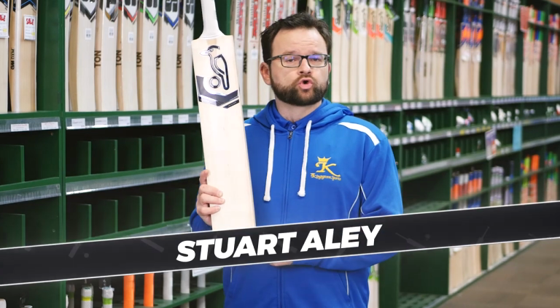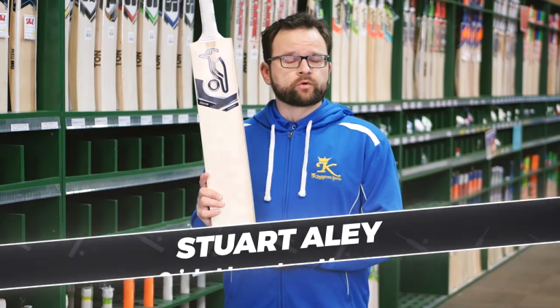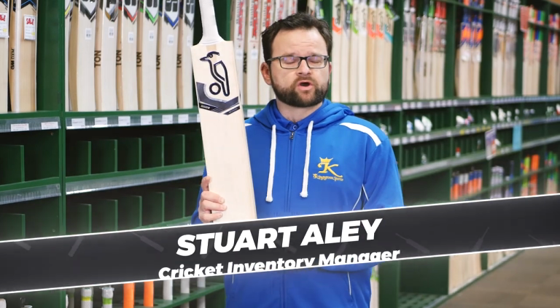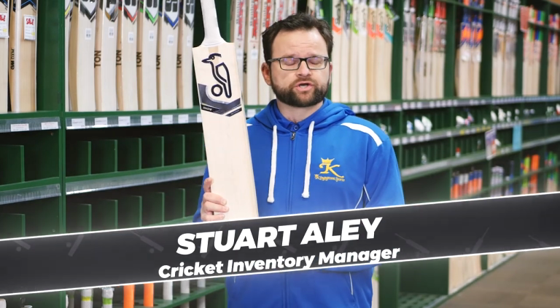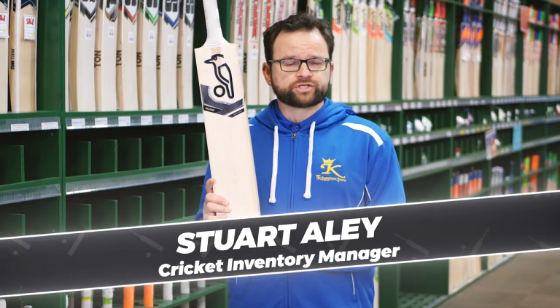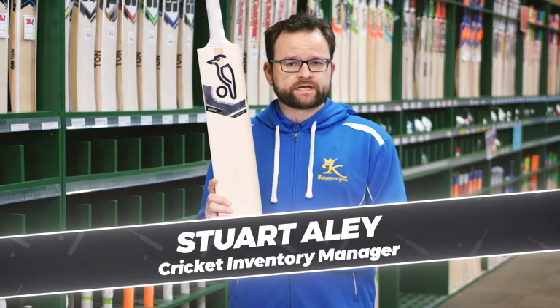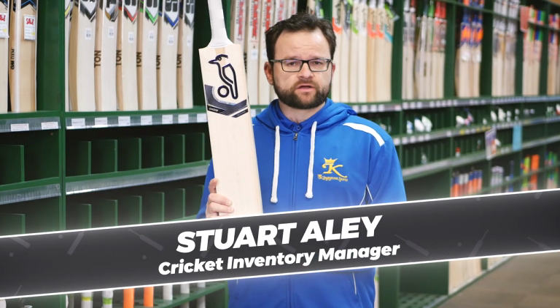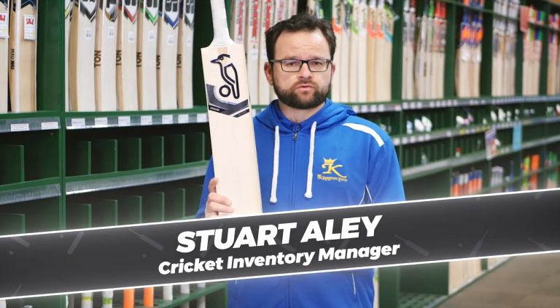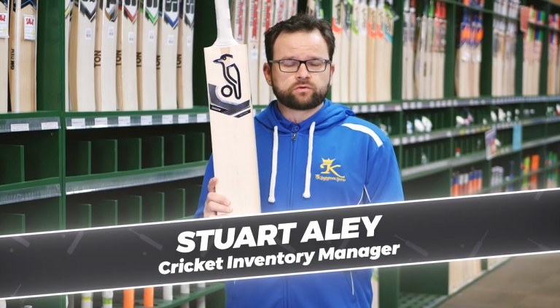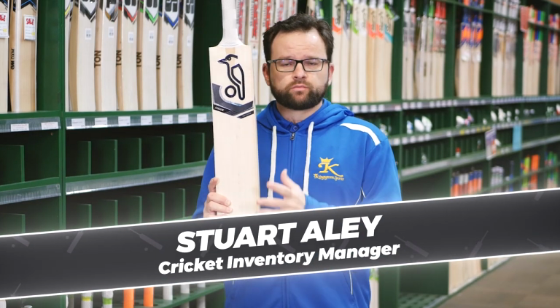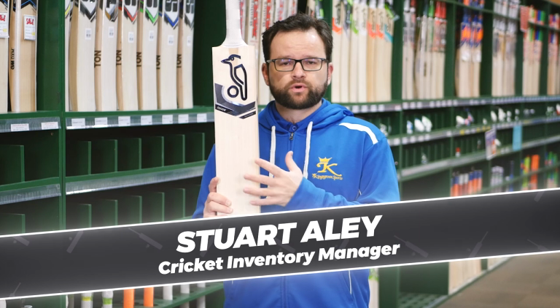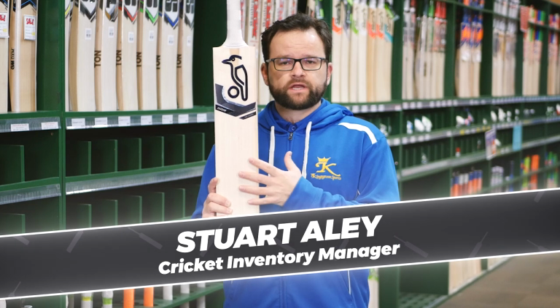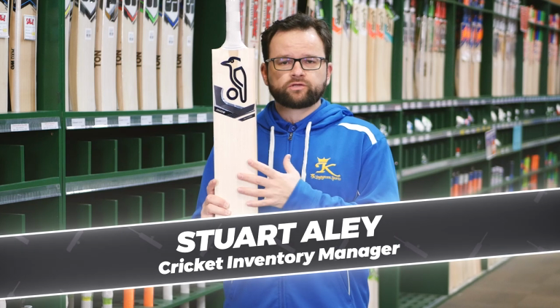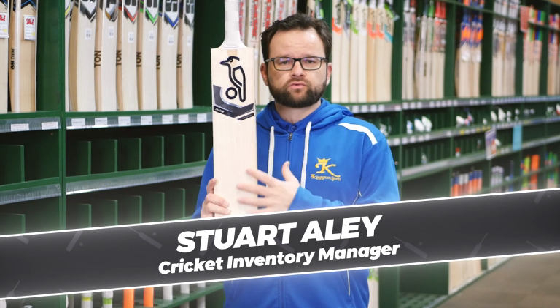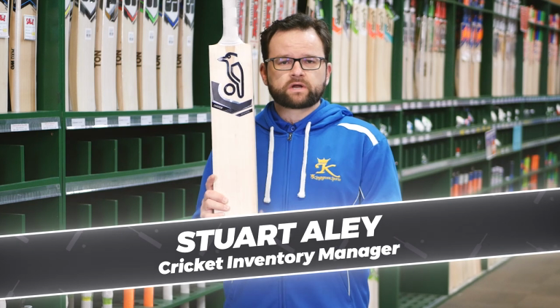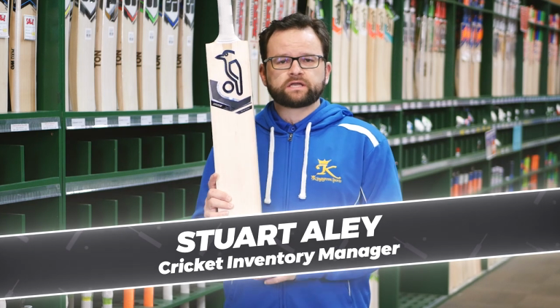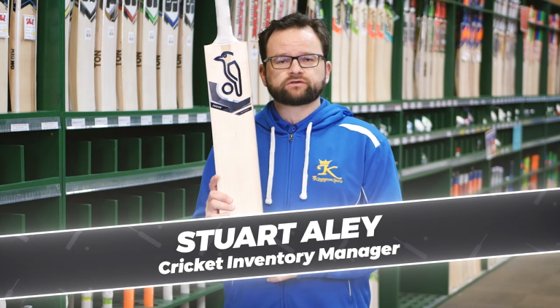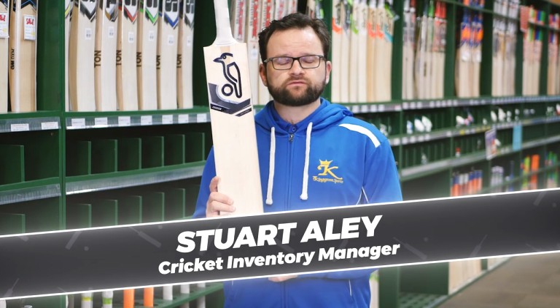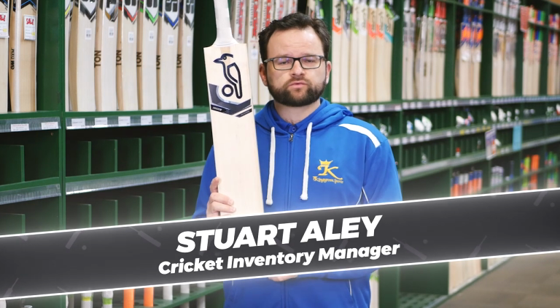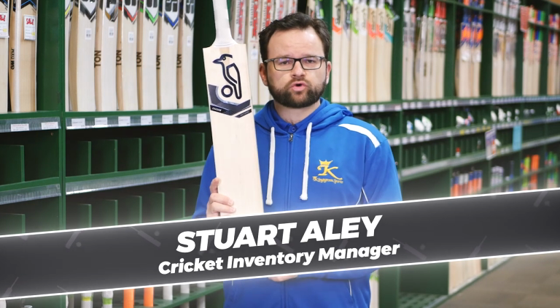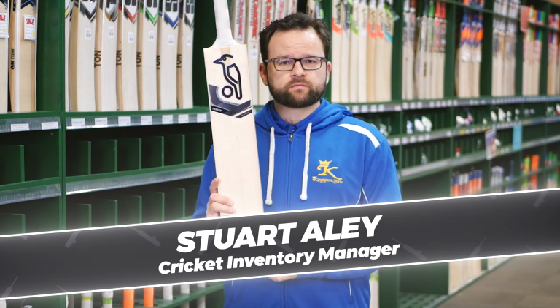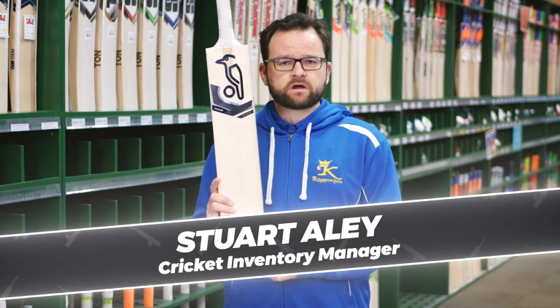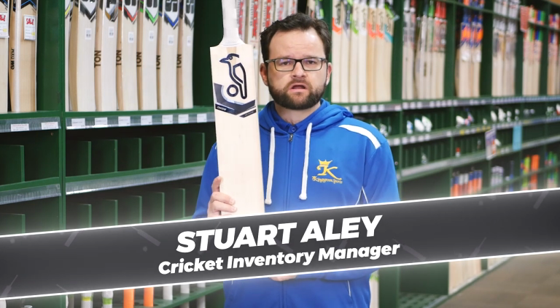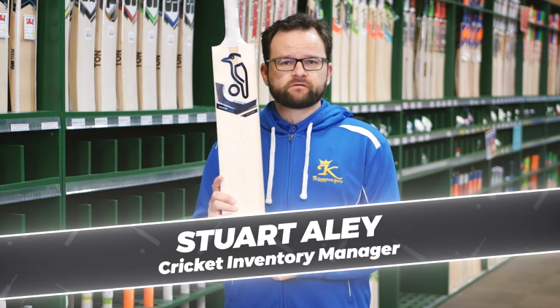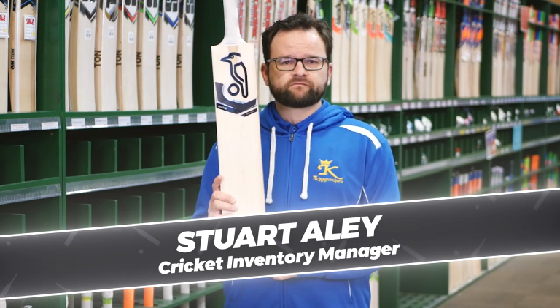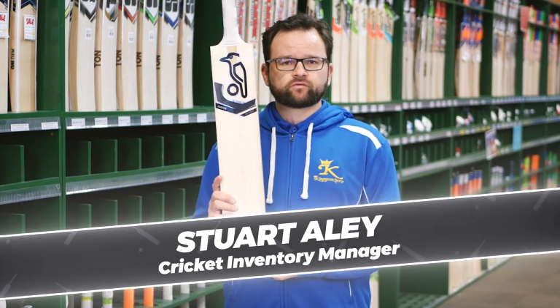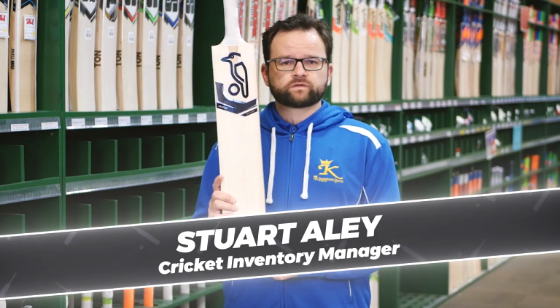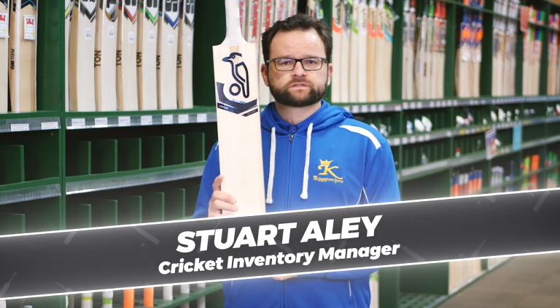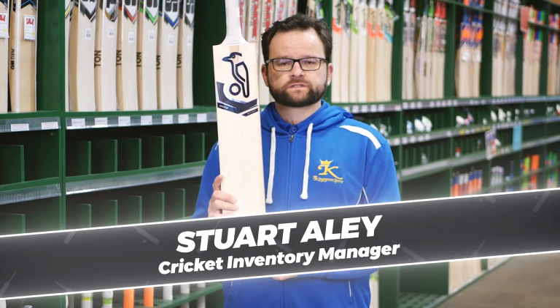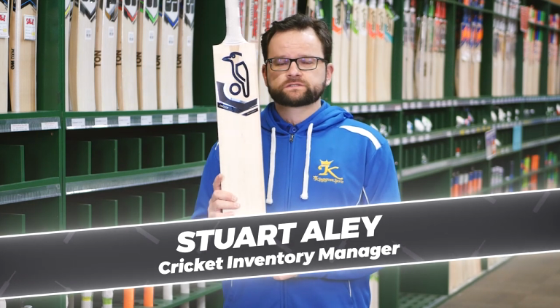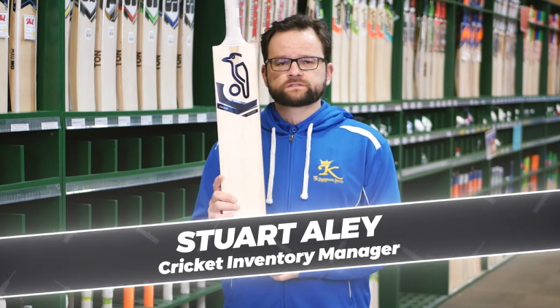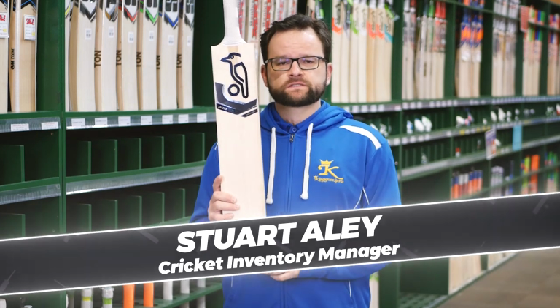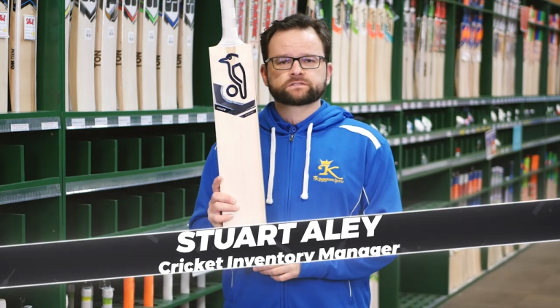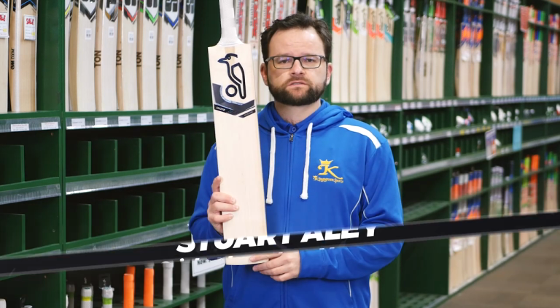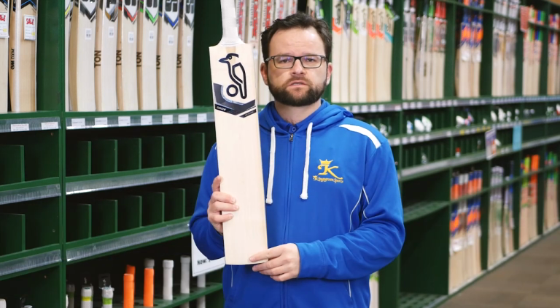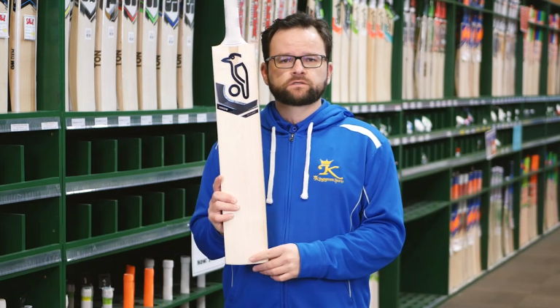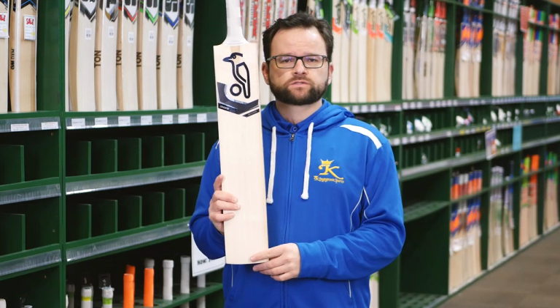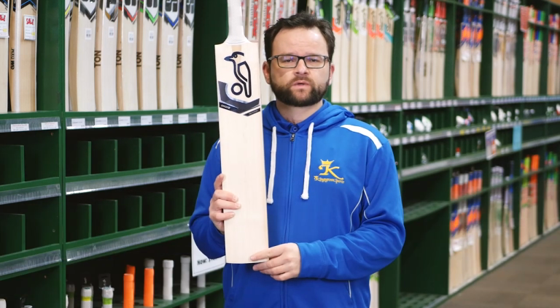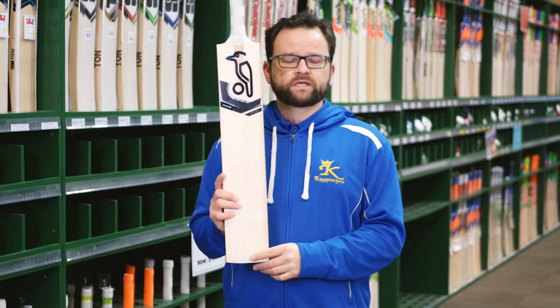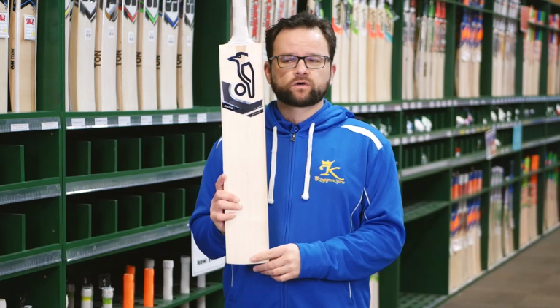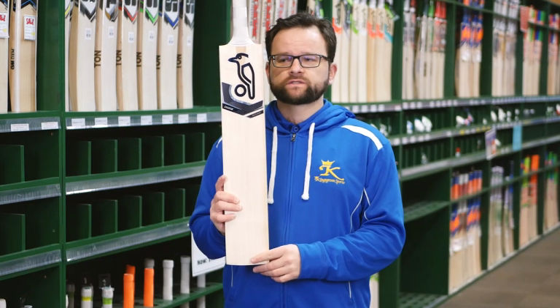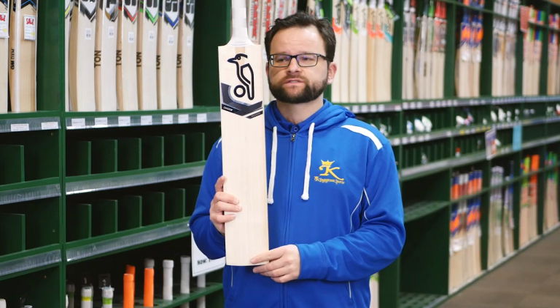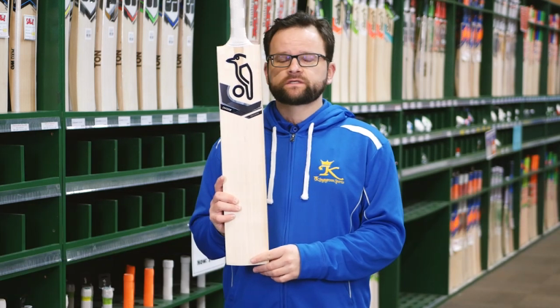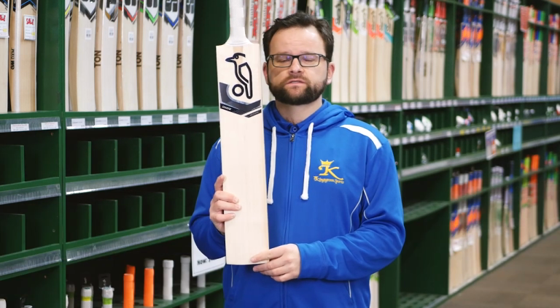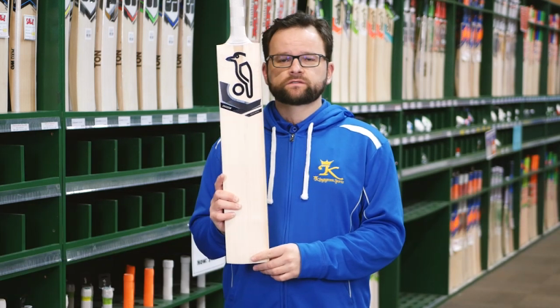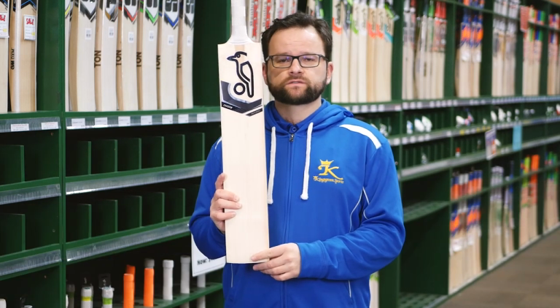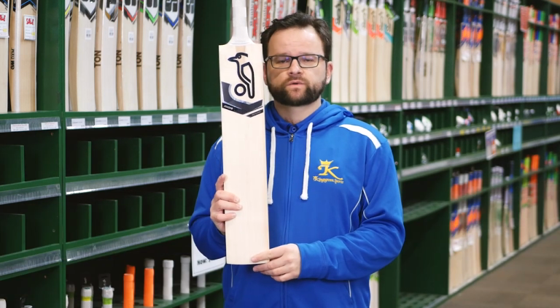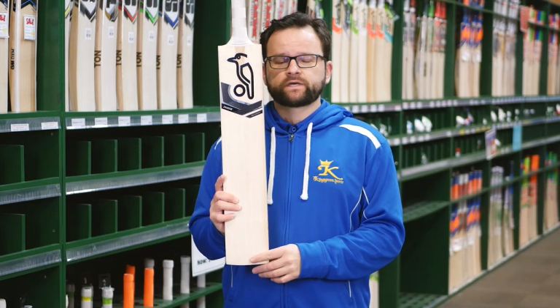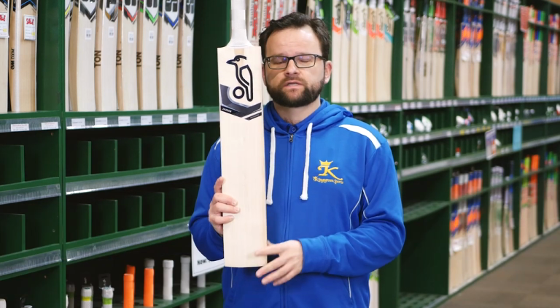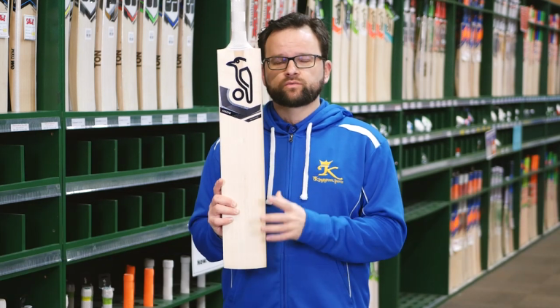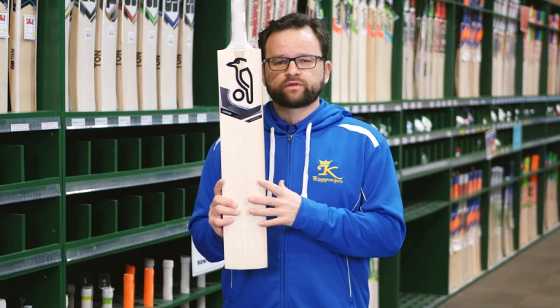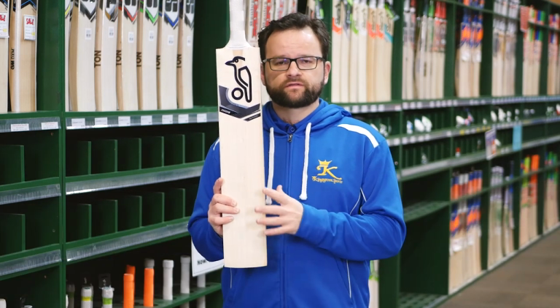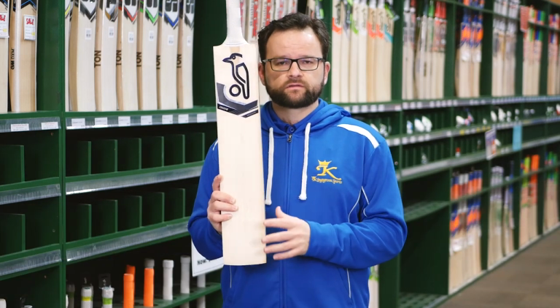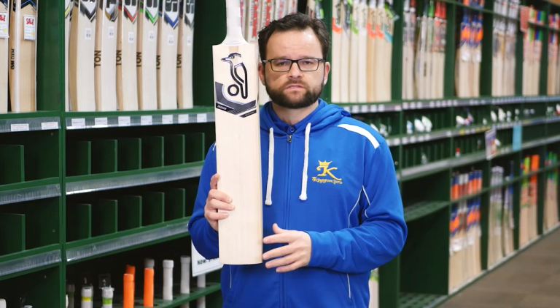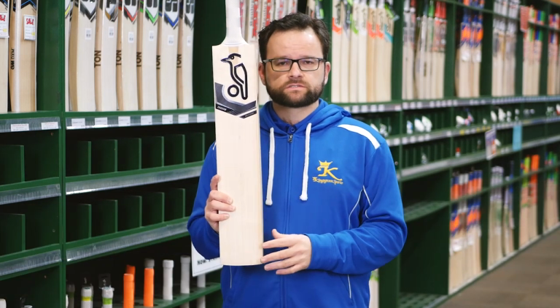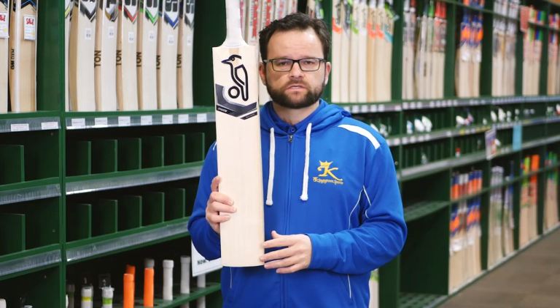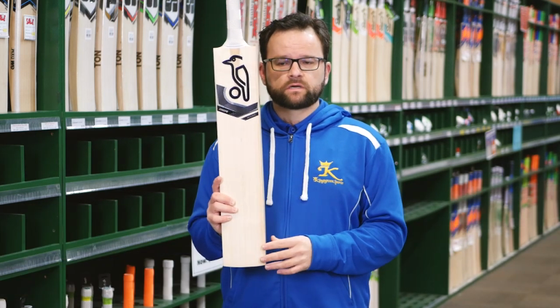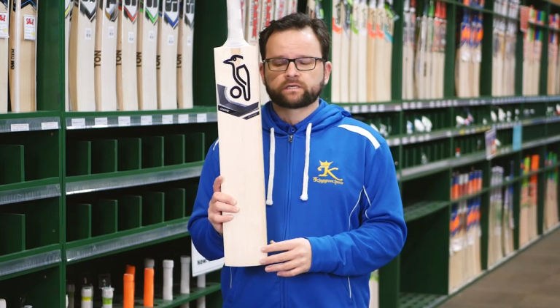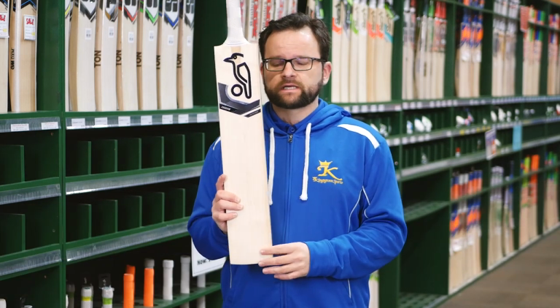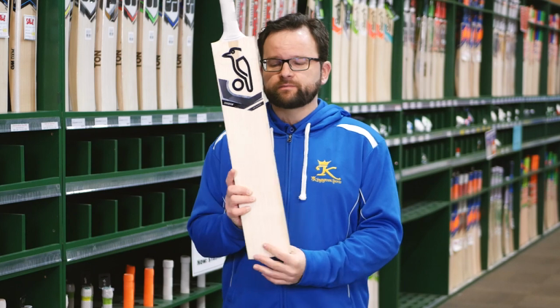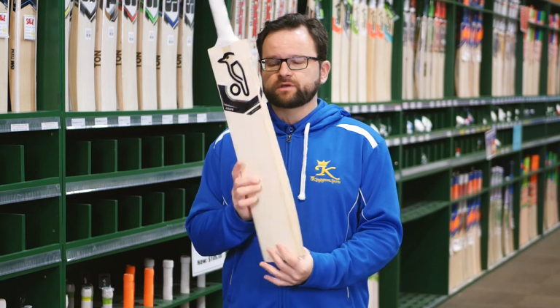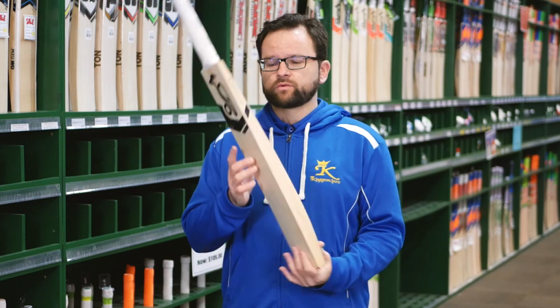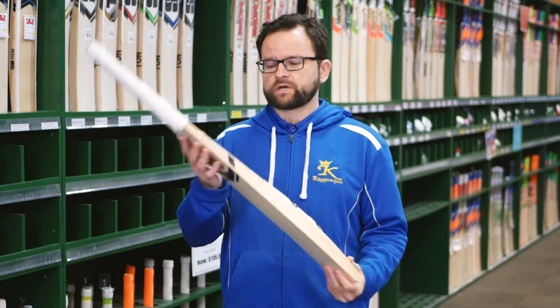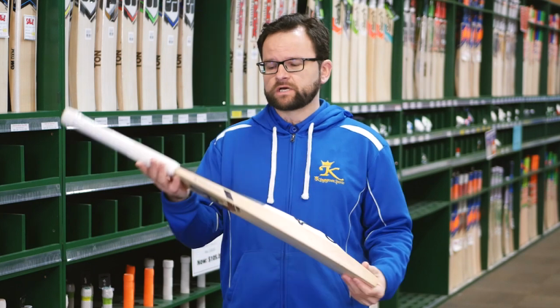Kookaburra Shadow — a brand new range from Kookaburra for this season, 2019-20. We think these are going to be a winner.